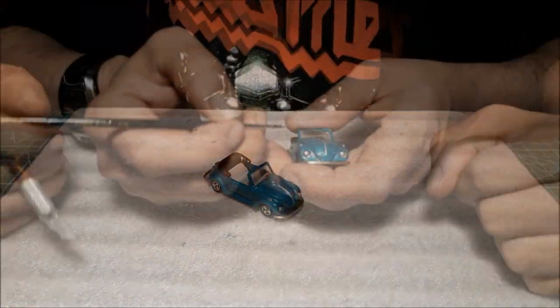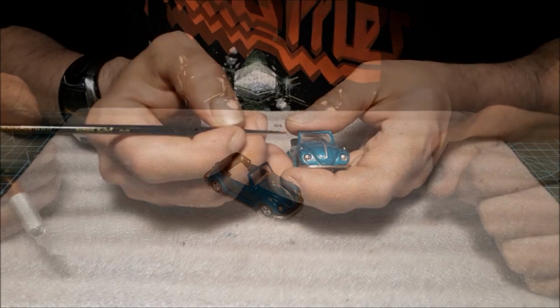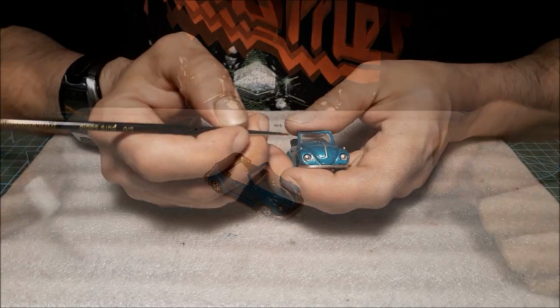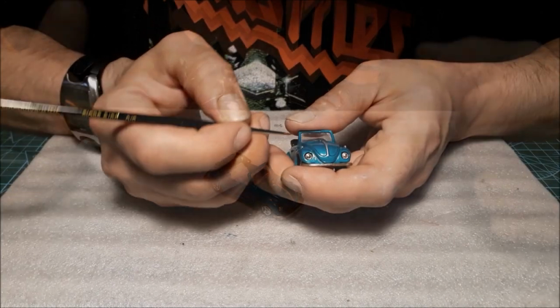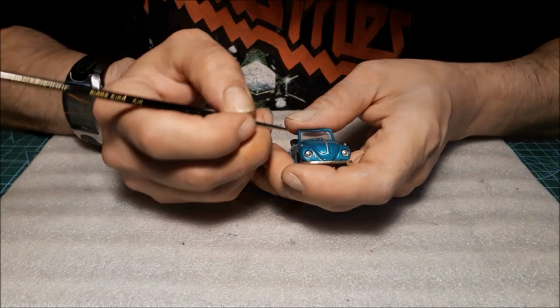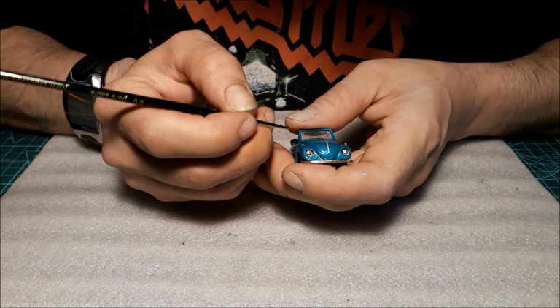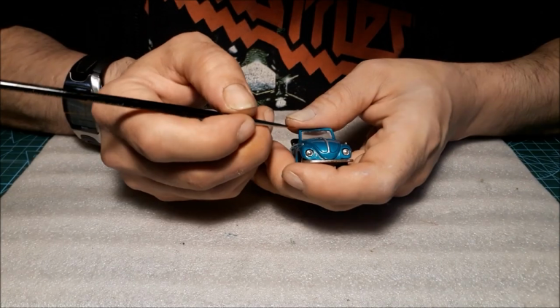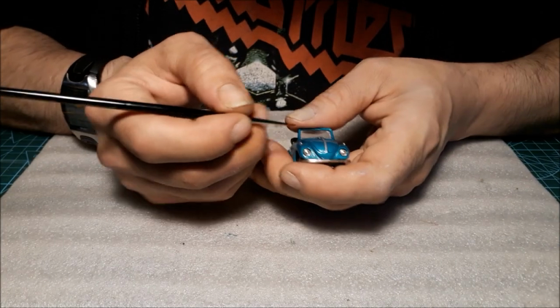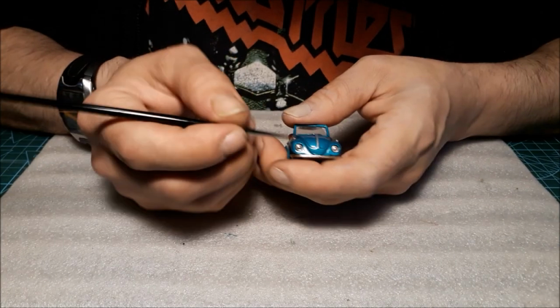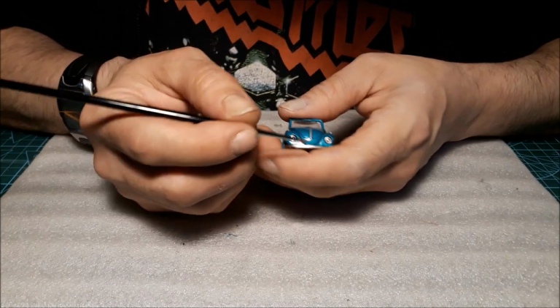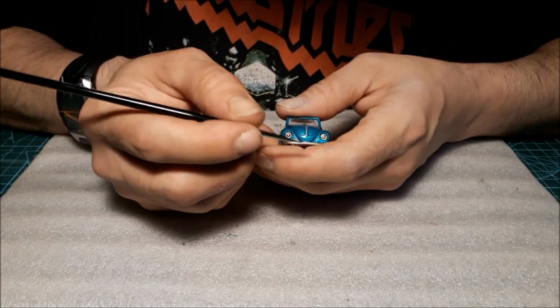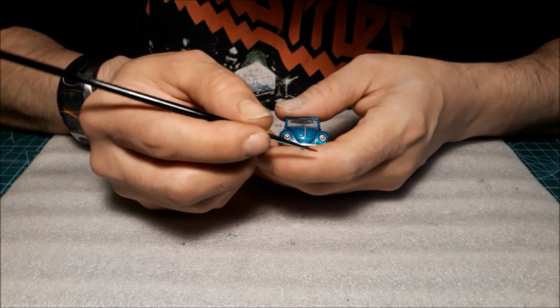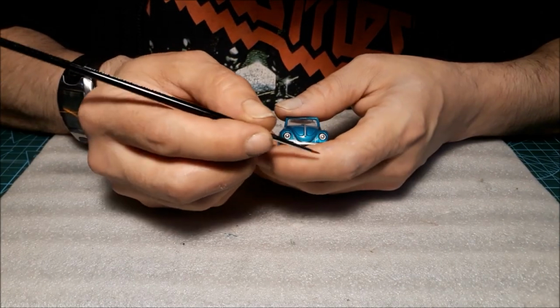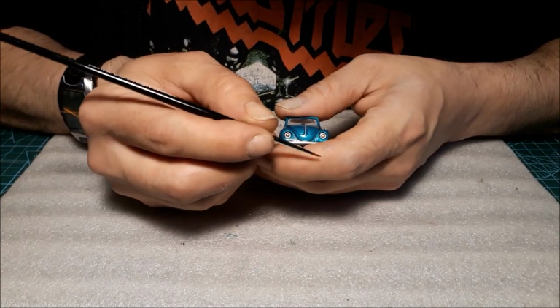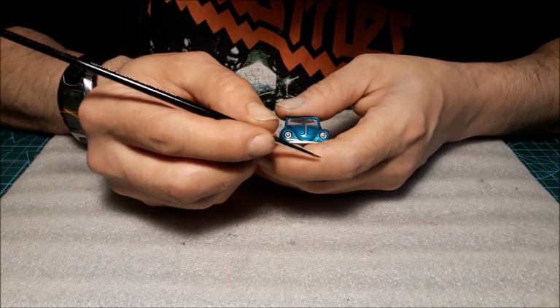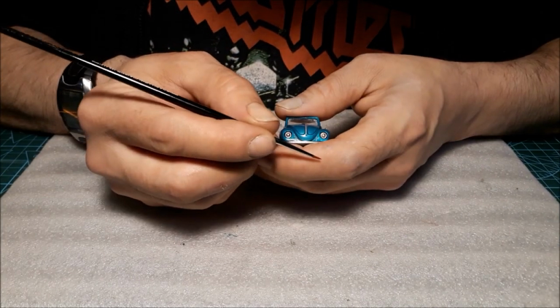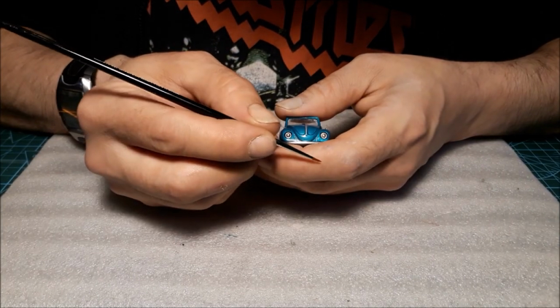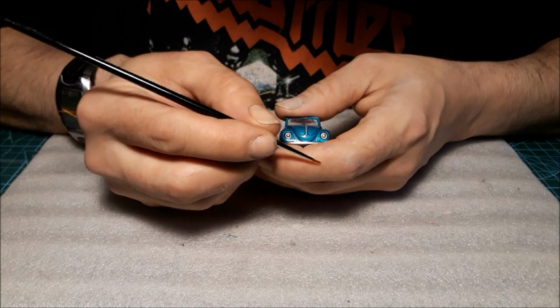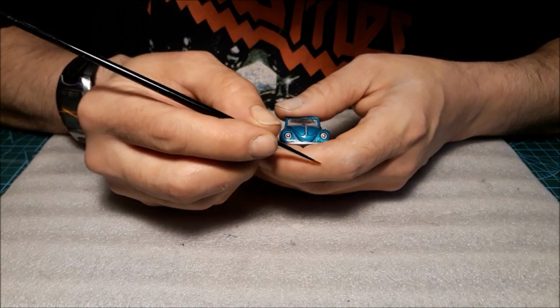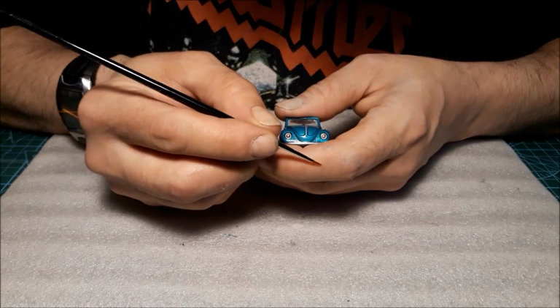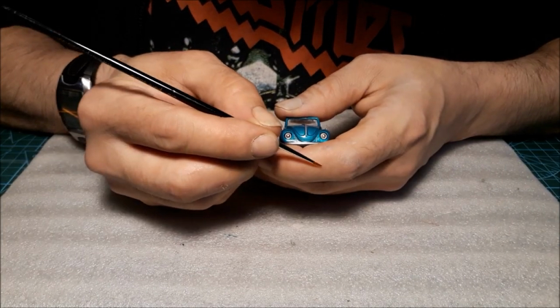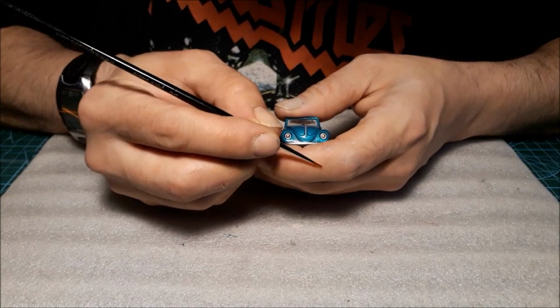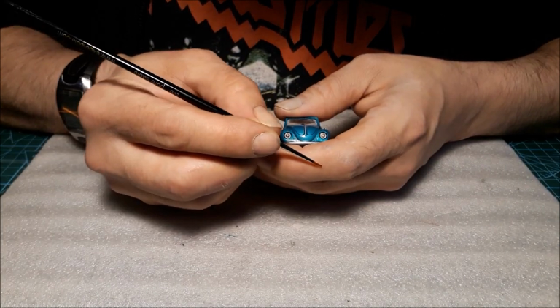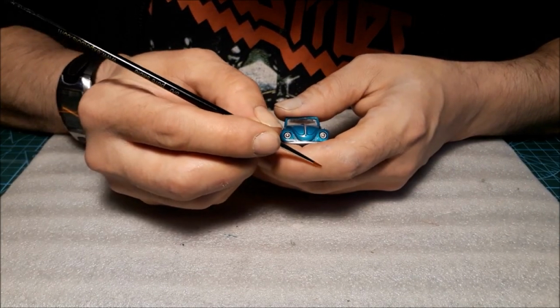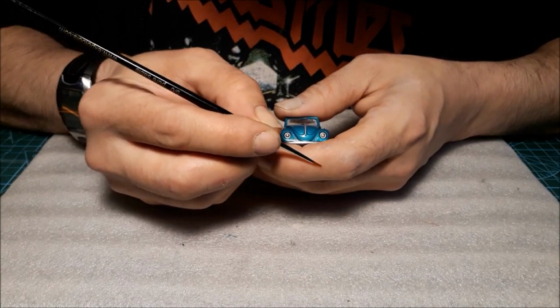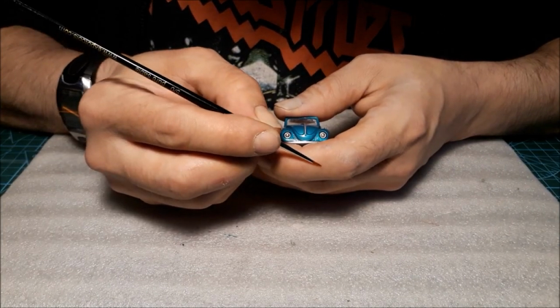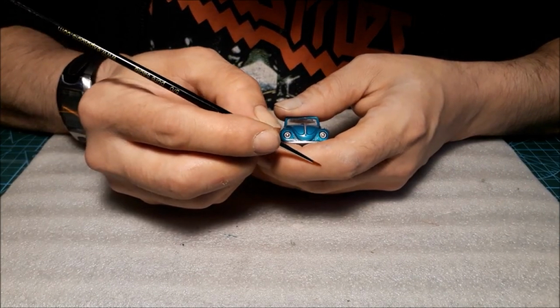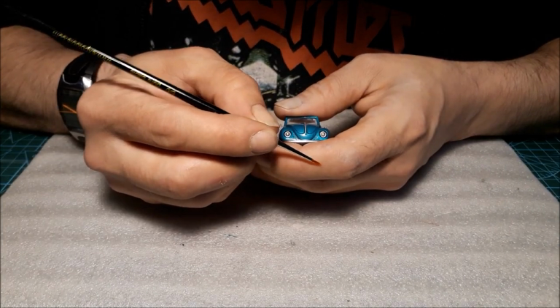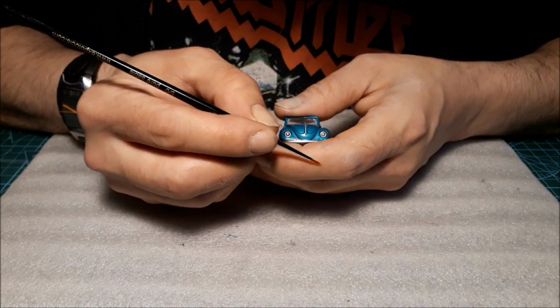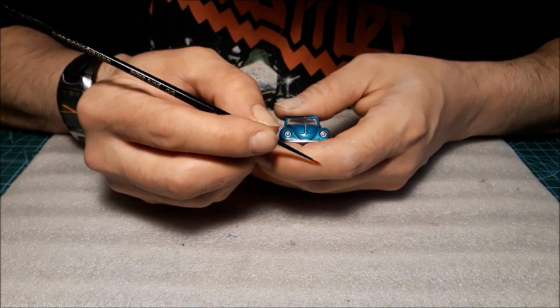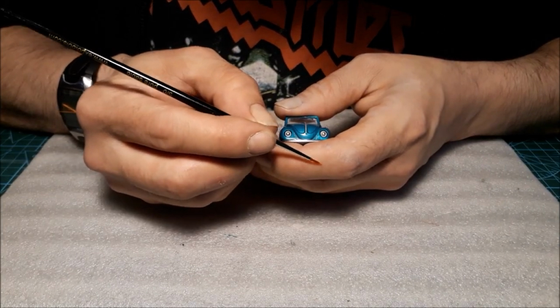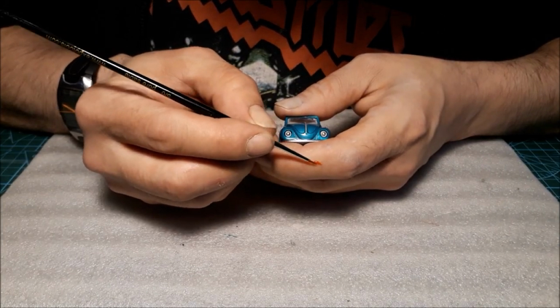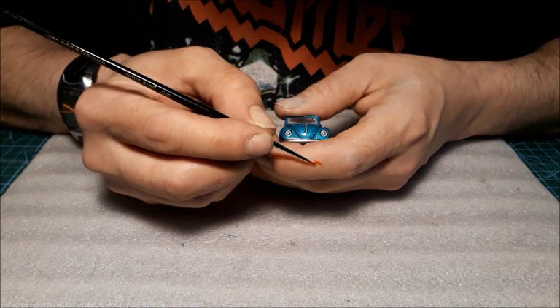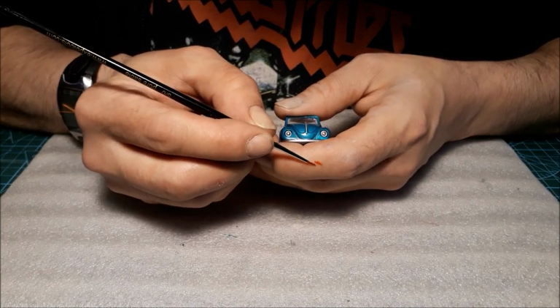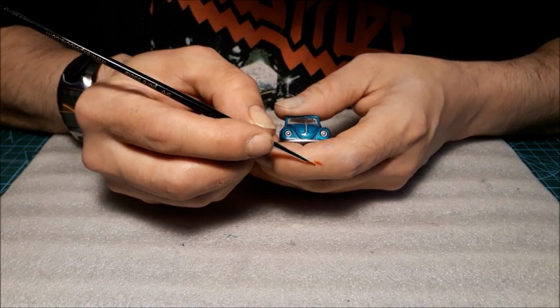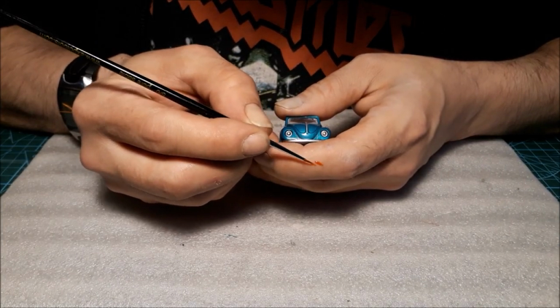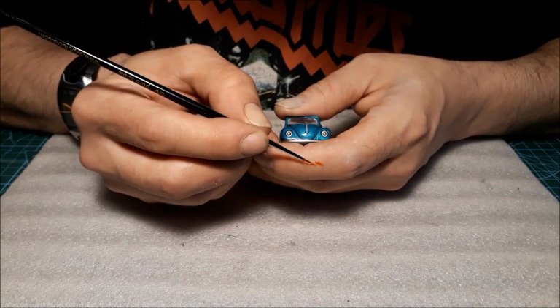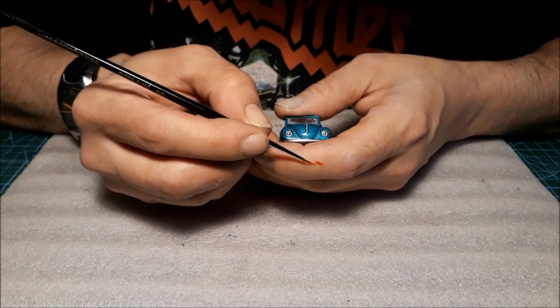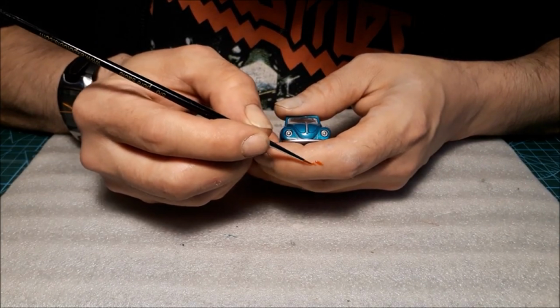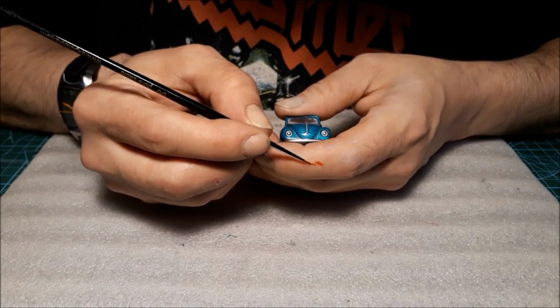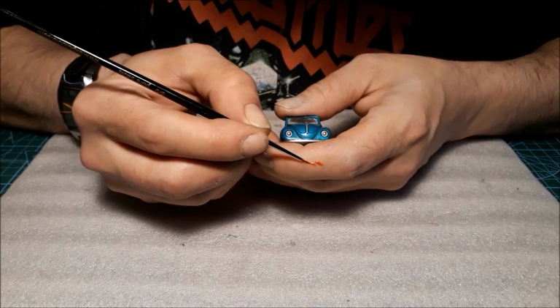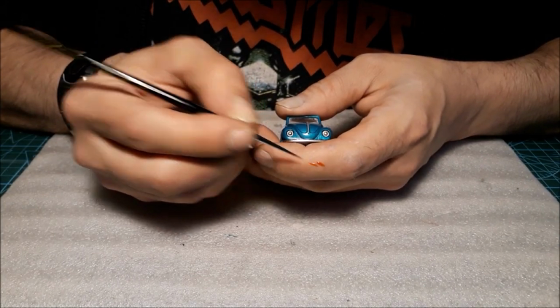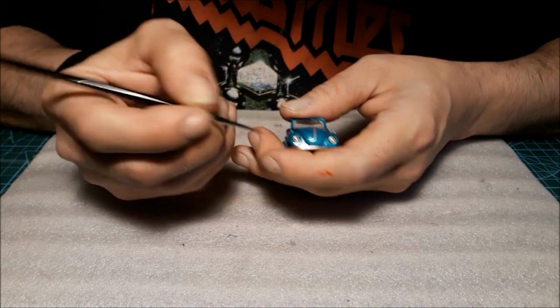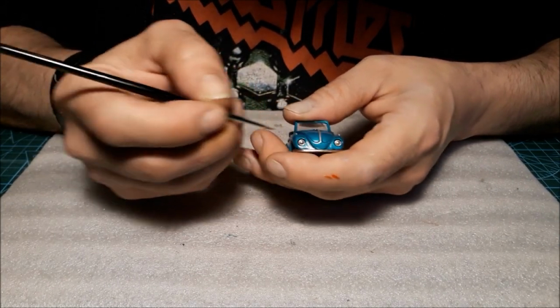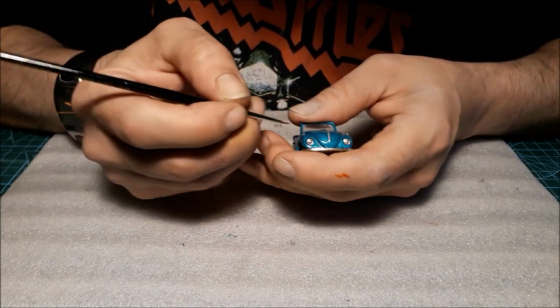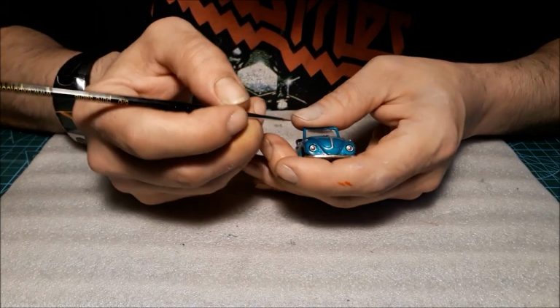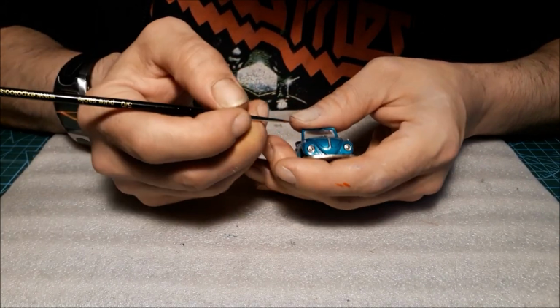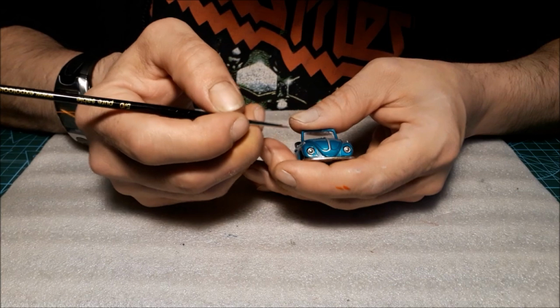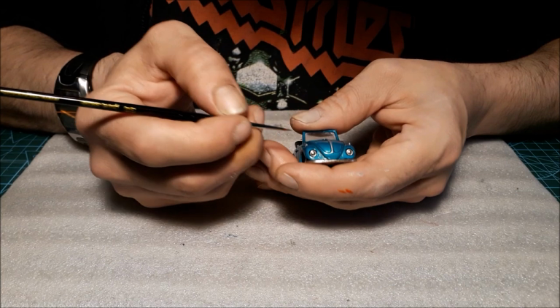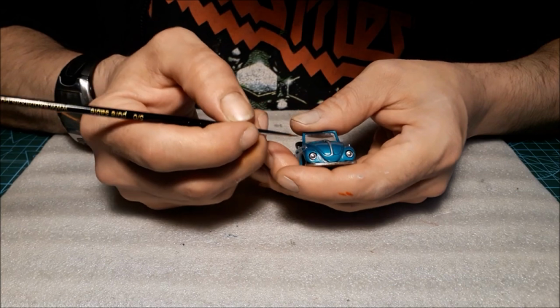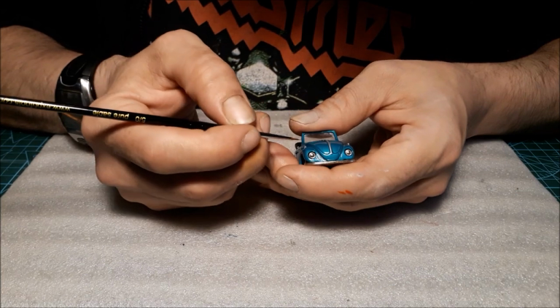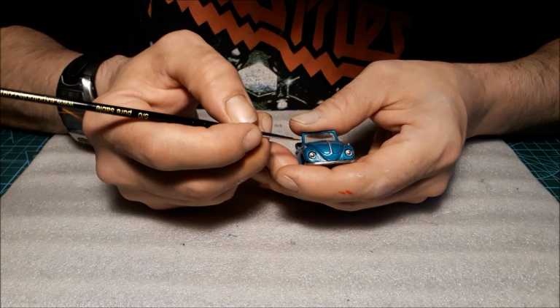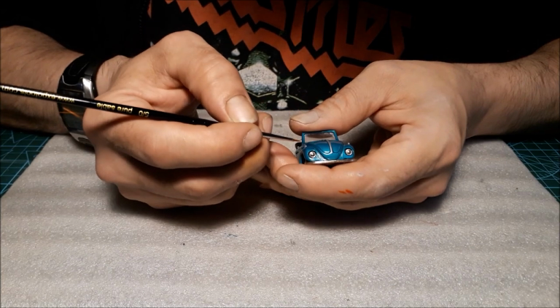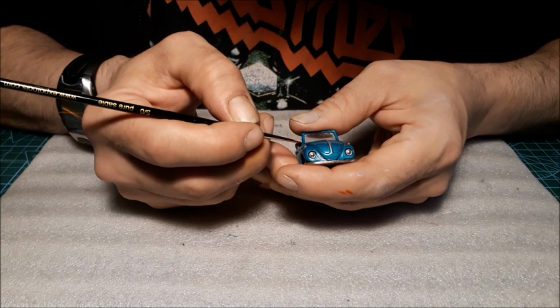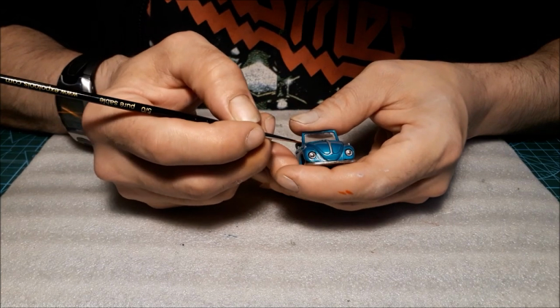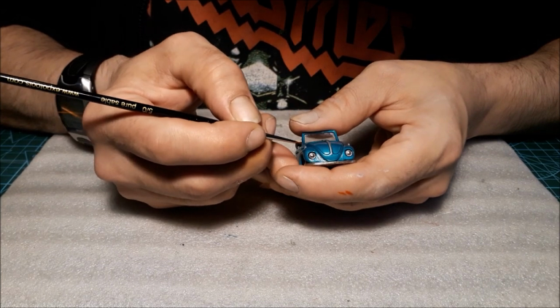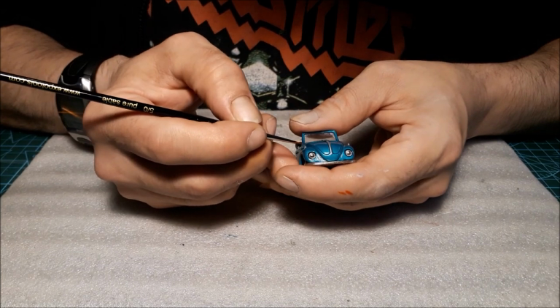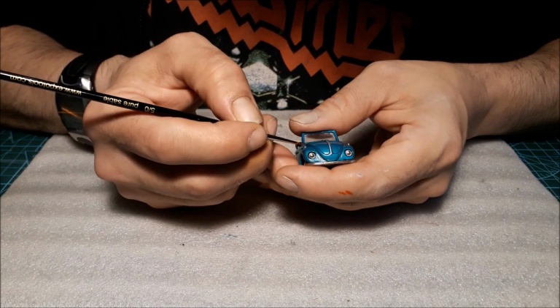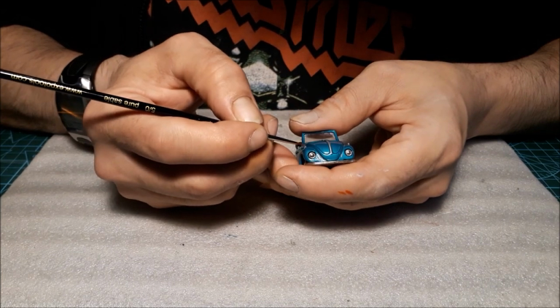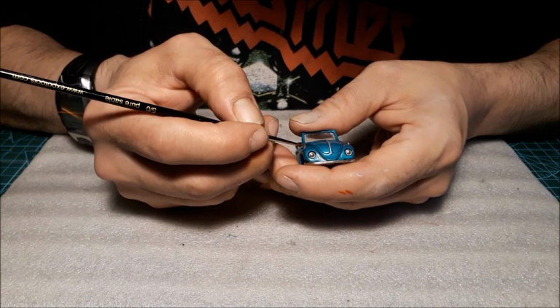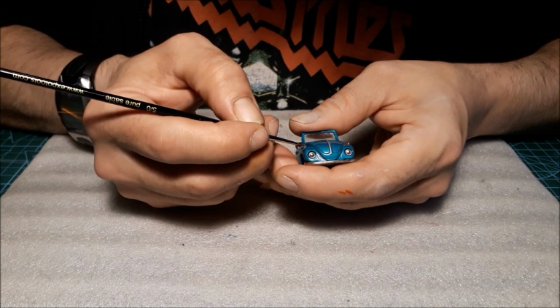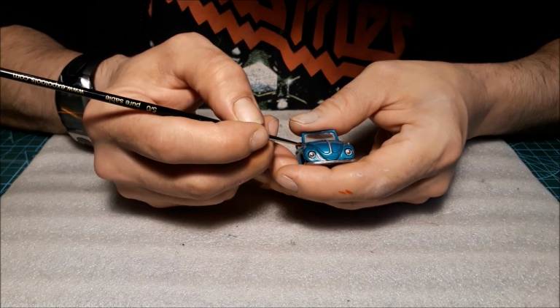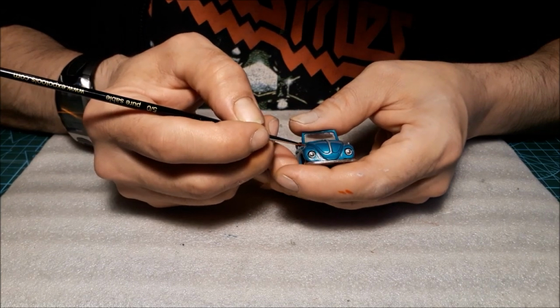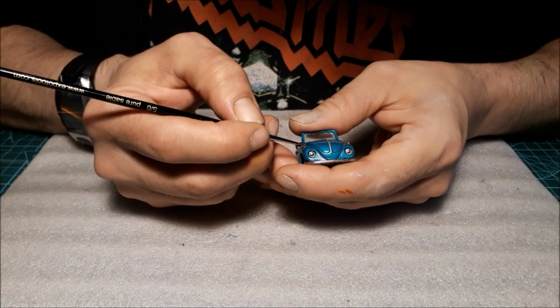And to finish off, I'm just gonna use some transparent paints to do the backlights and the side indicators.